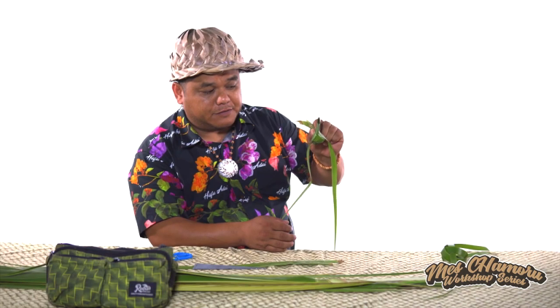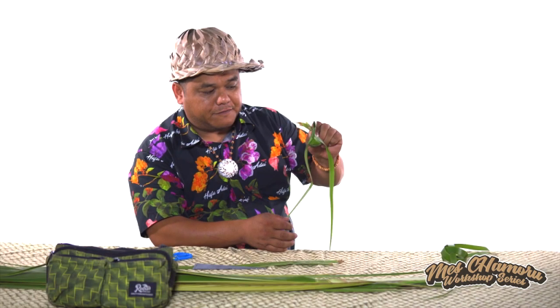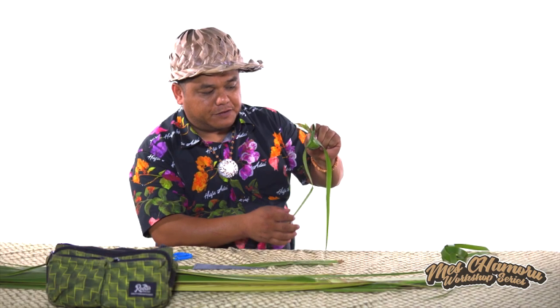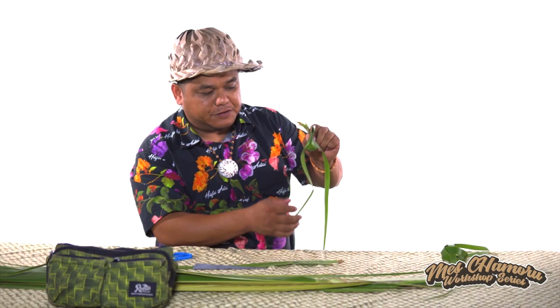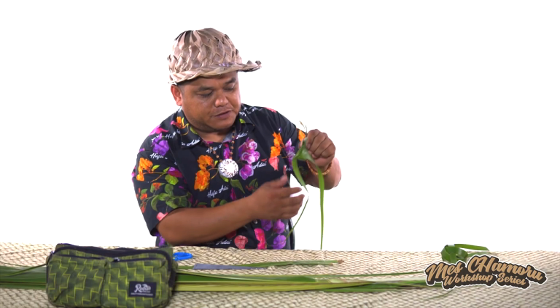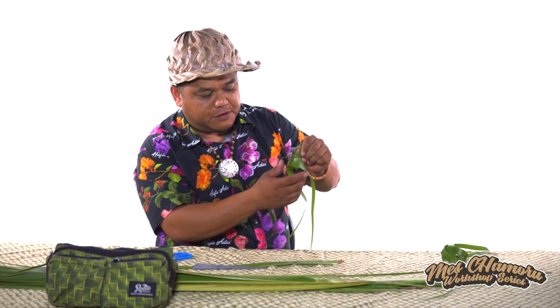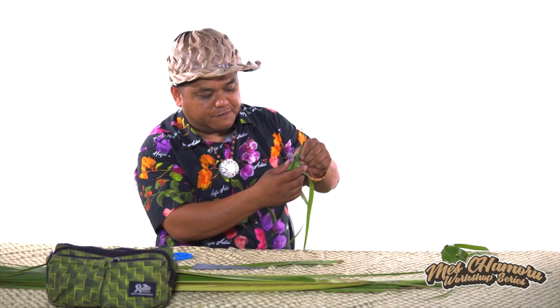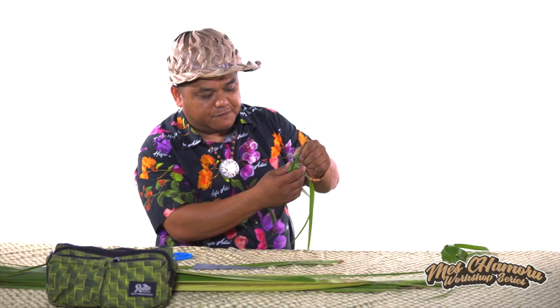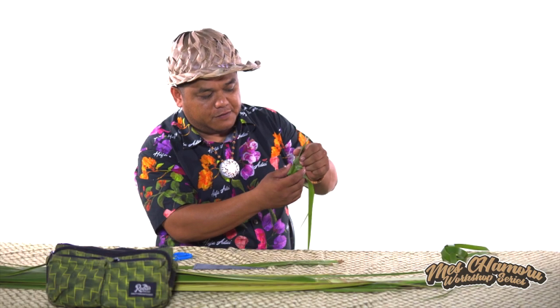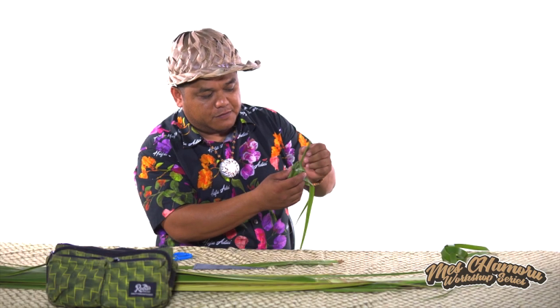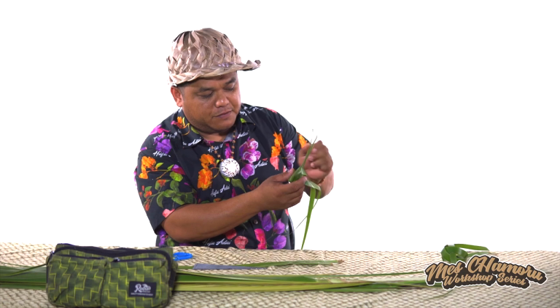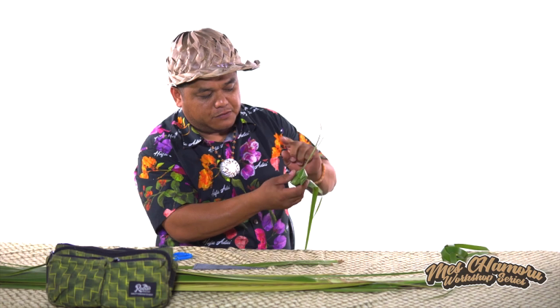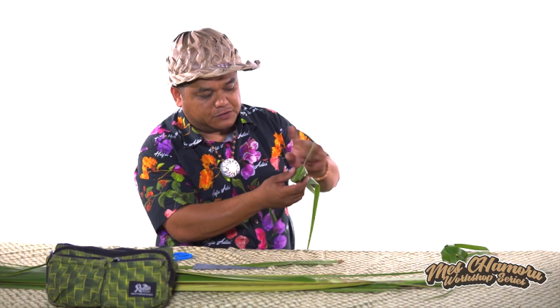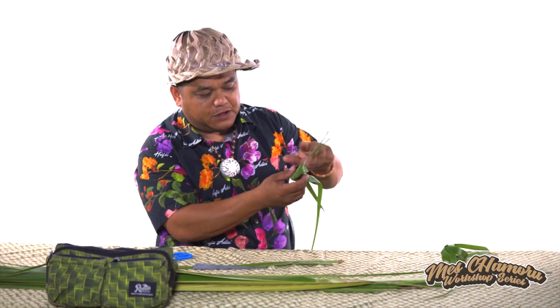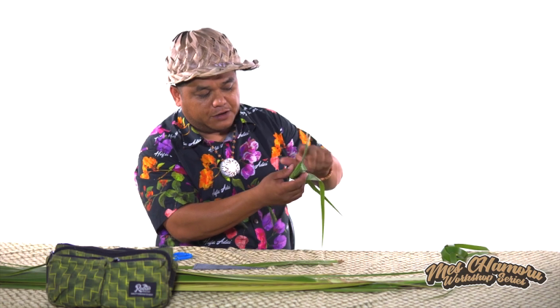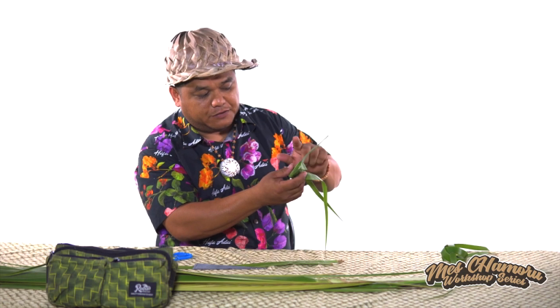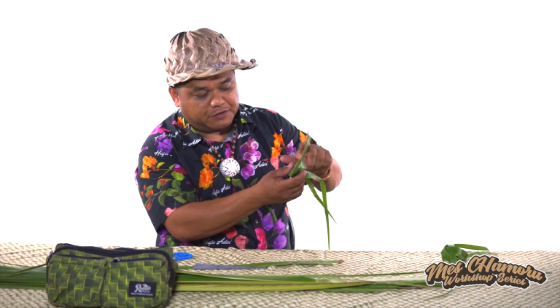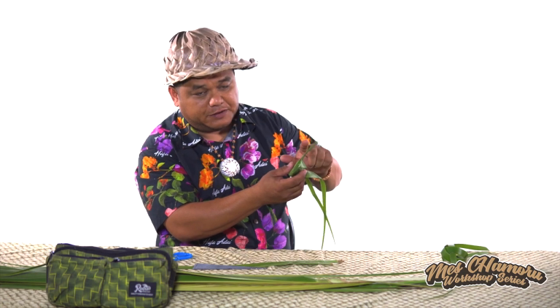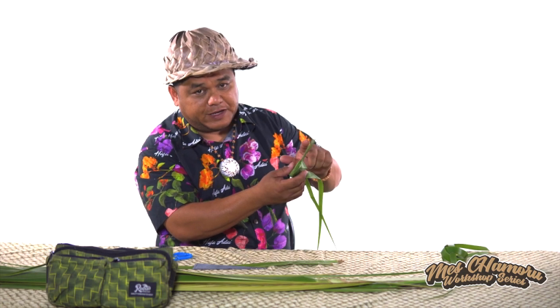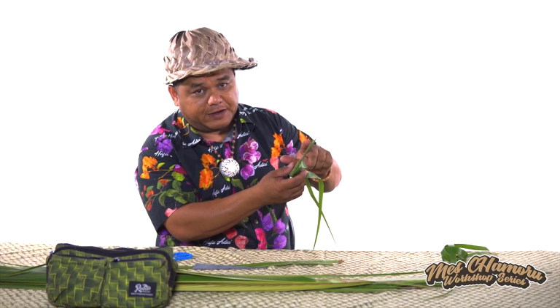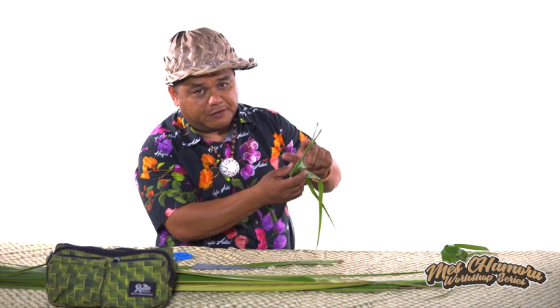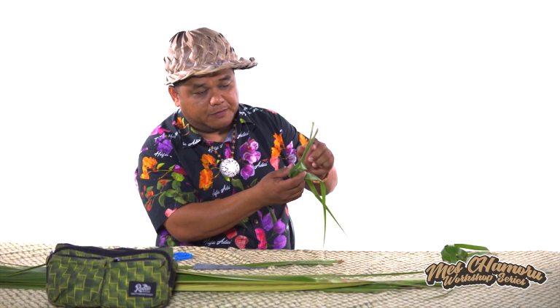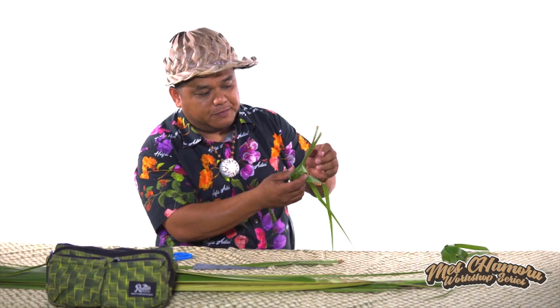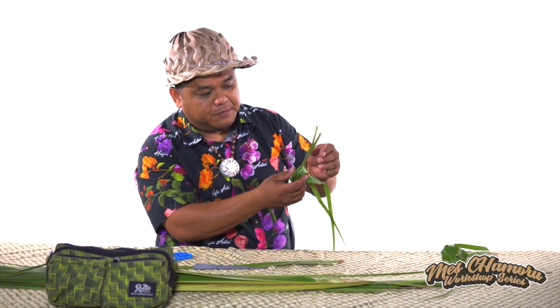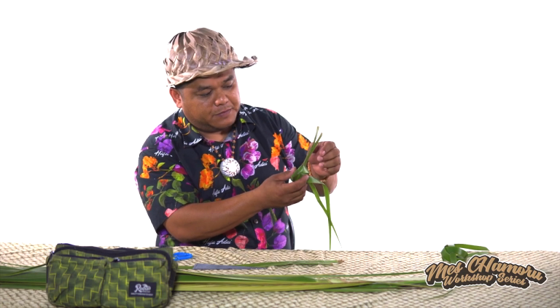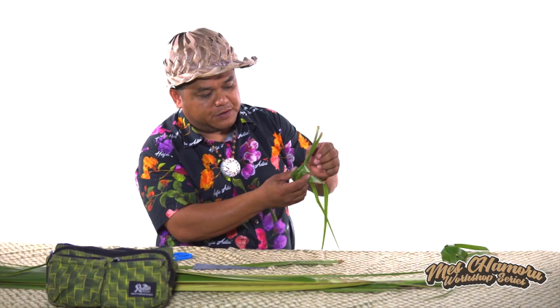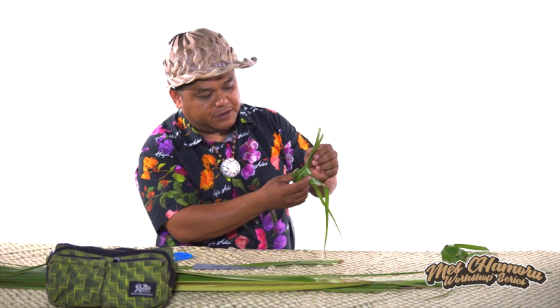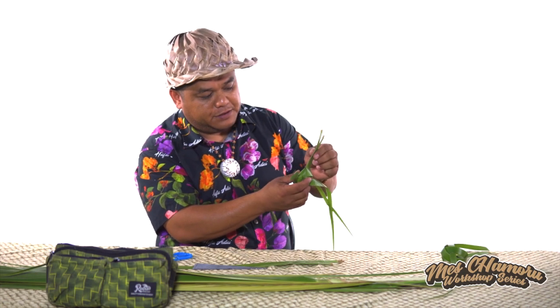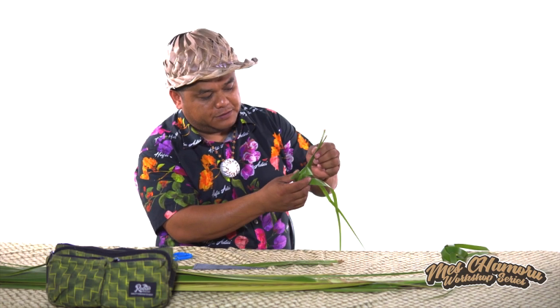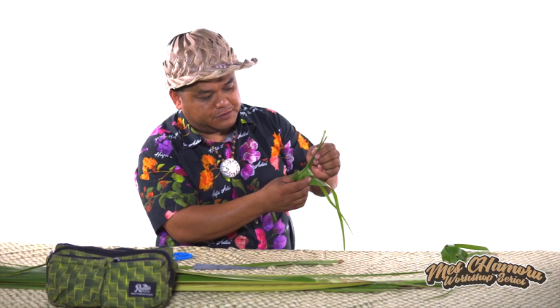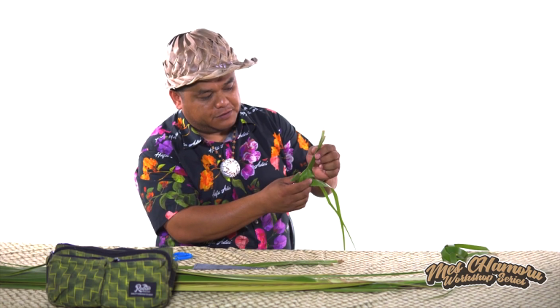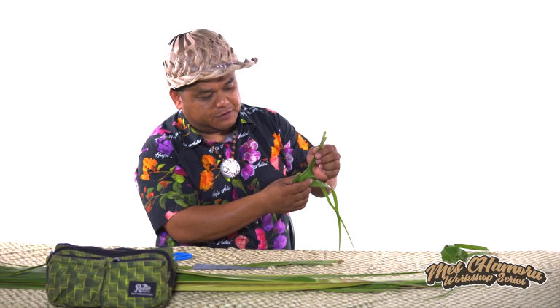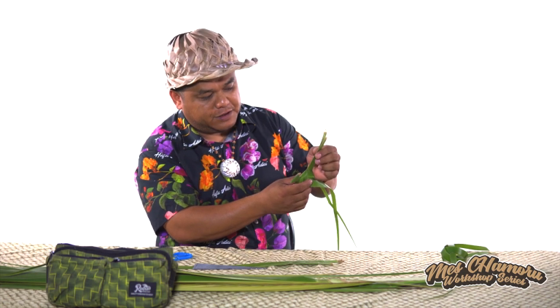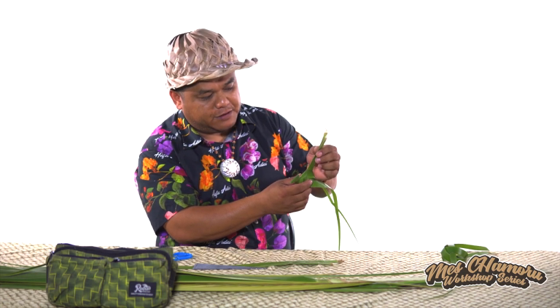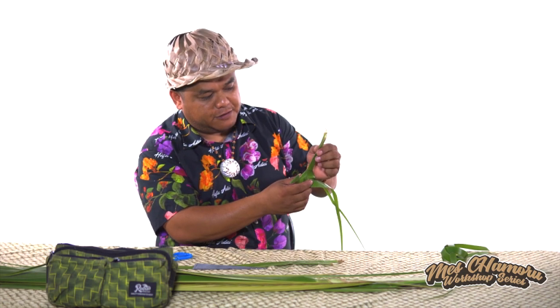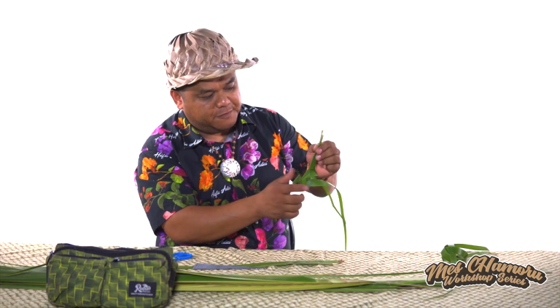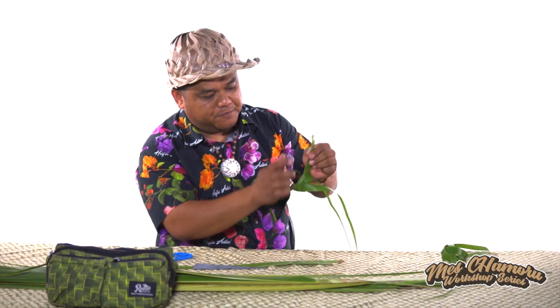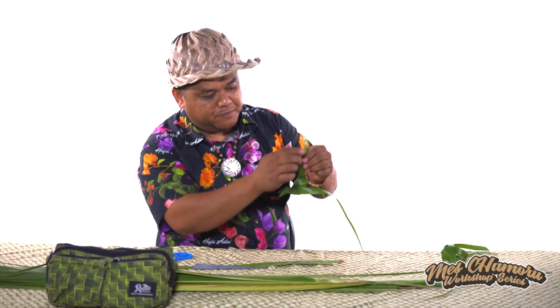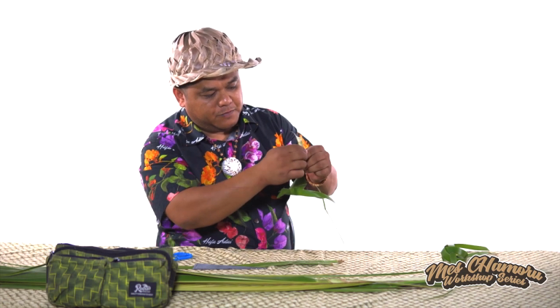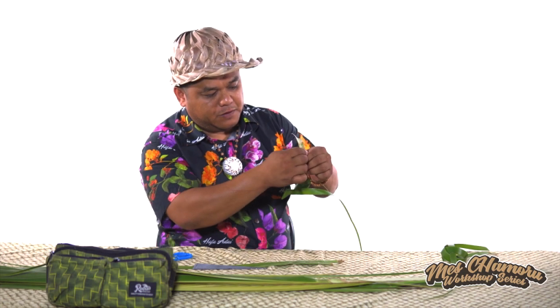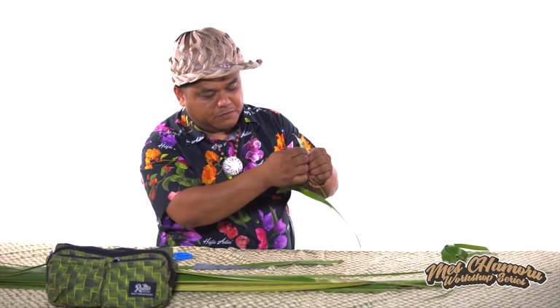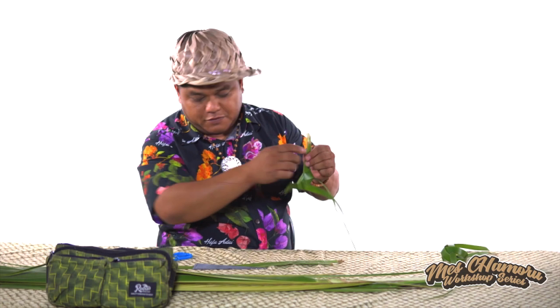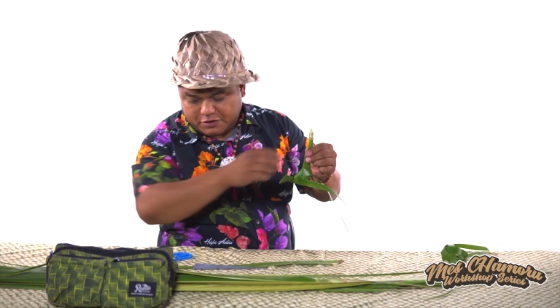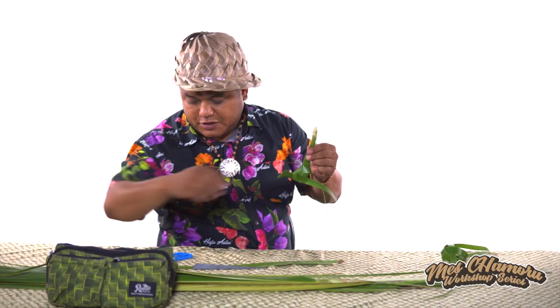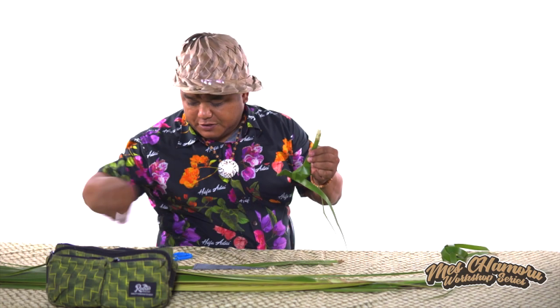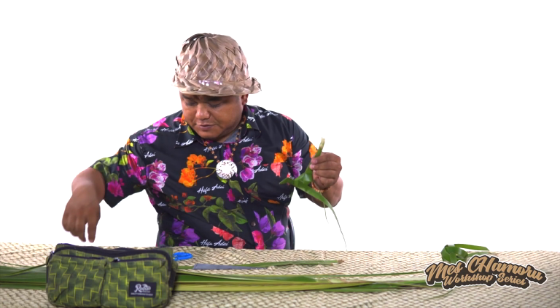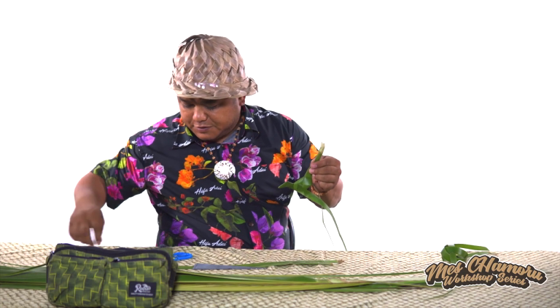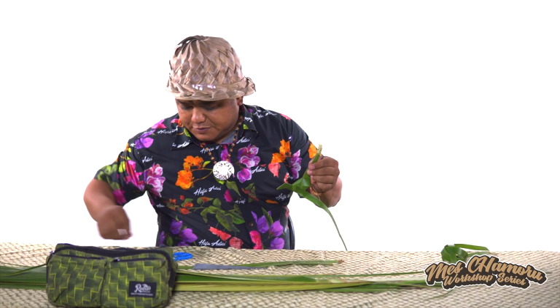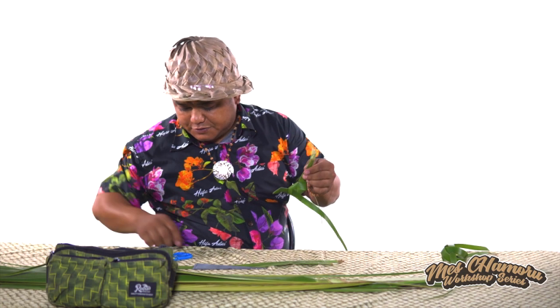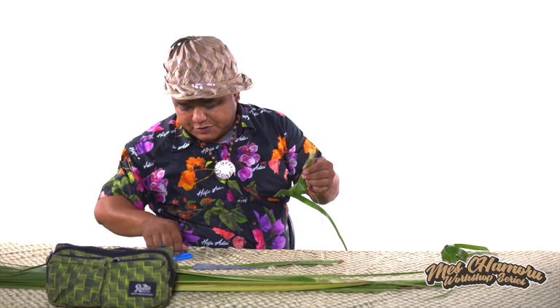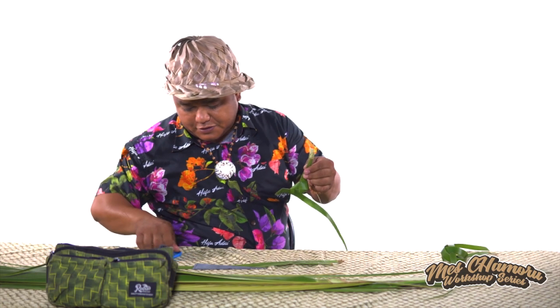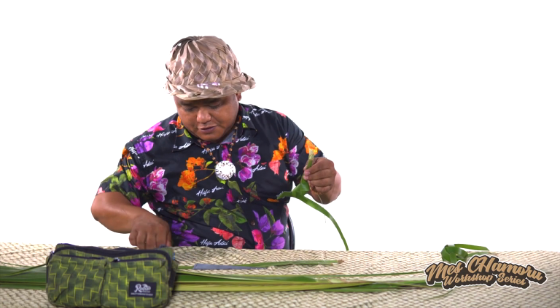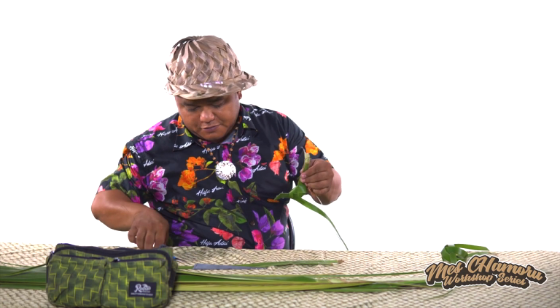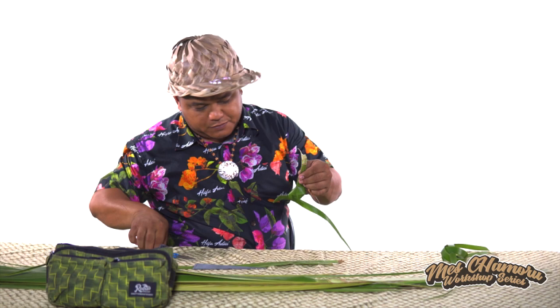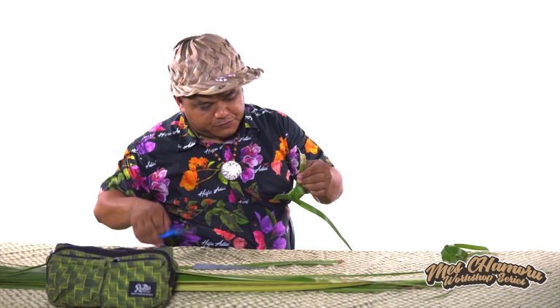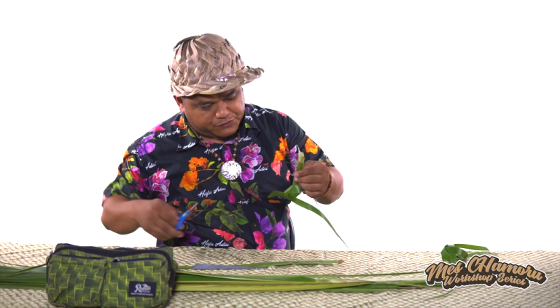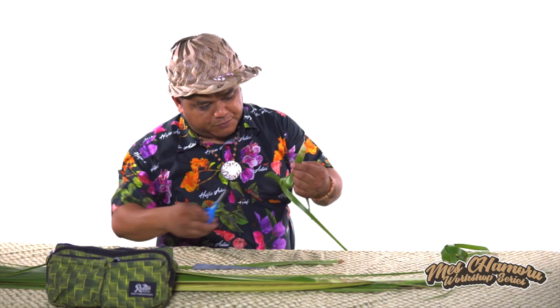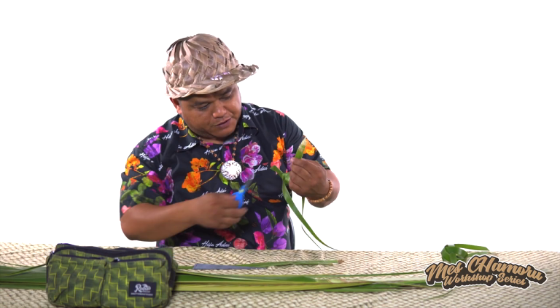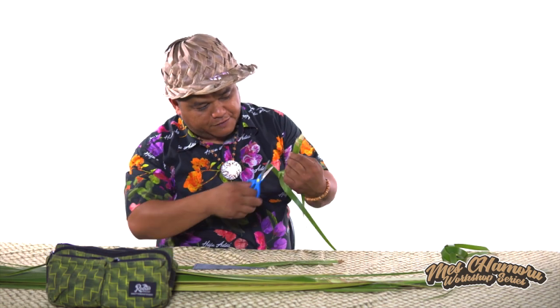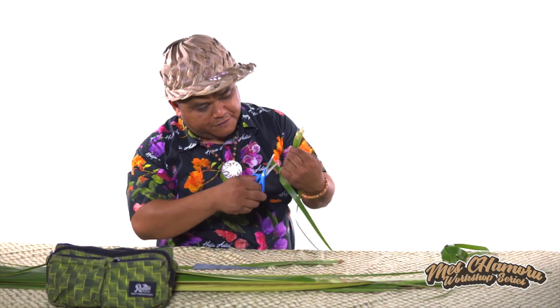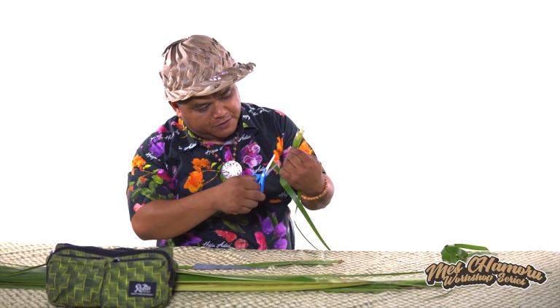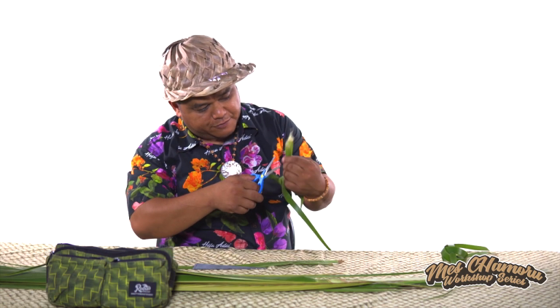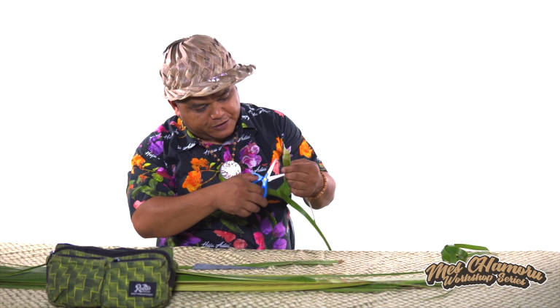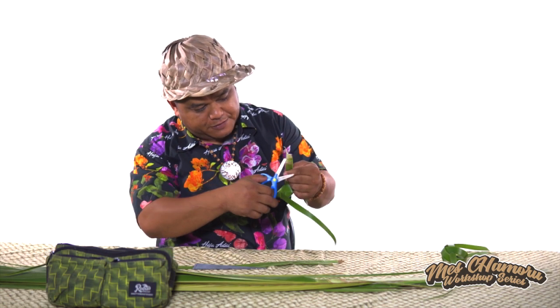Now to finish off, you also got to do the tail. So the tail, you want to get a scissors here, trim it off a little bit.